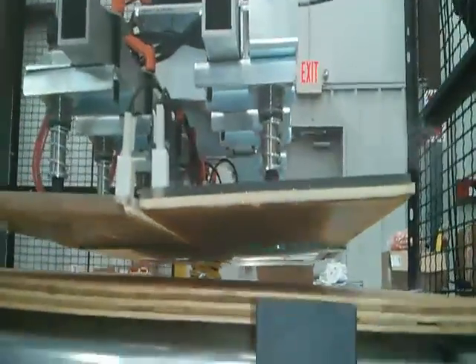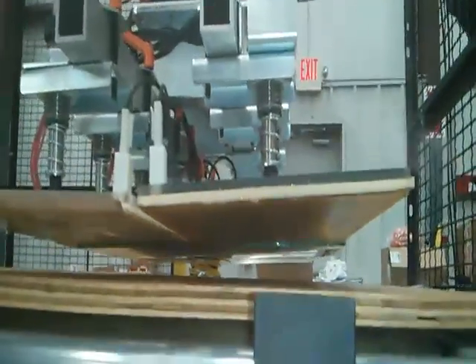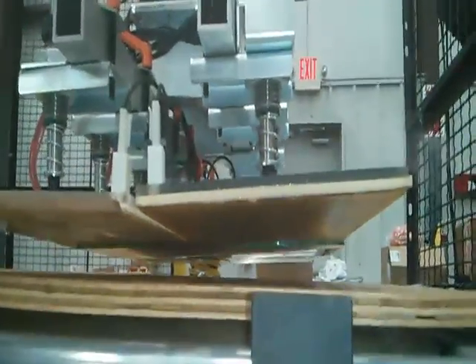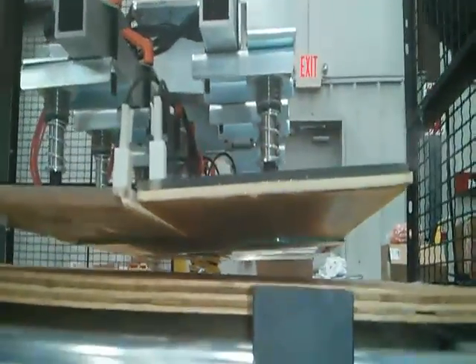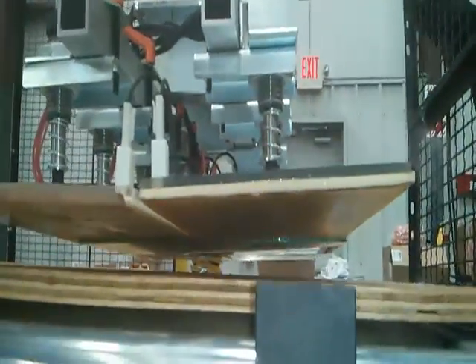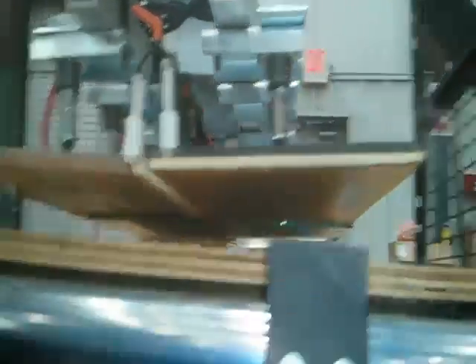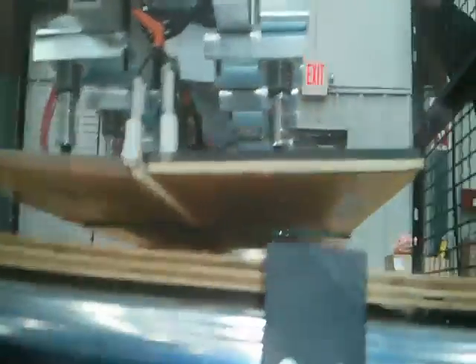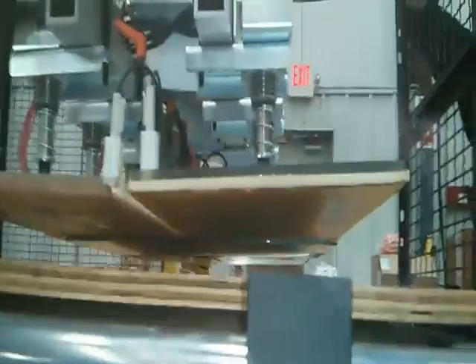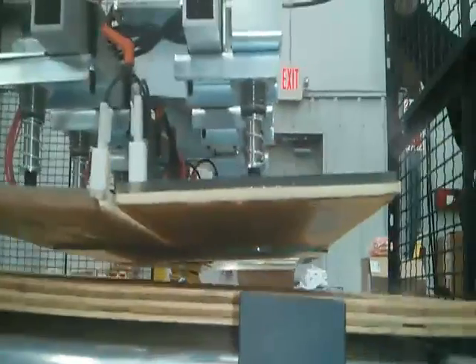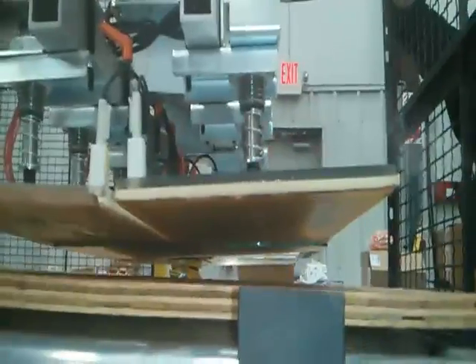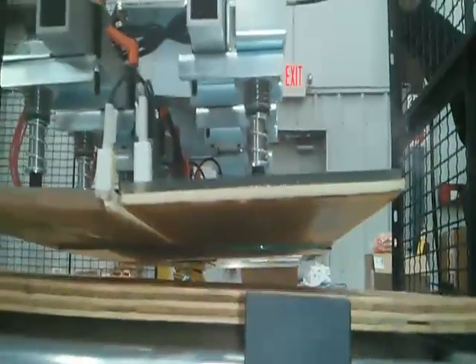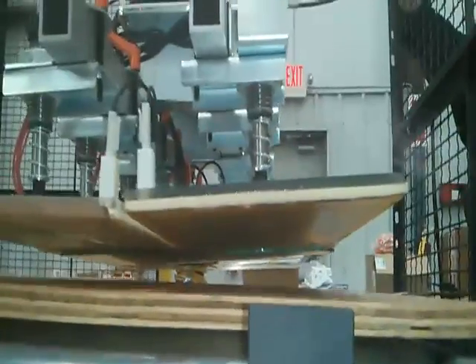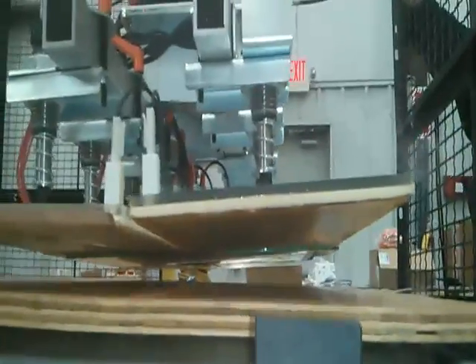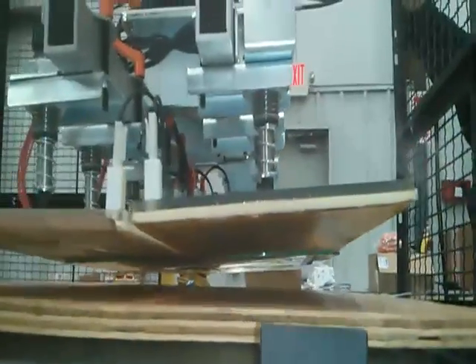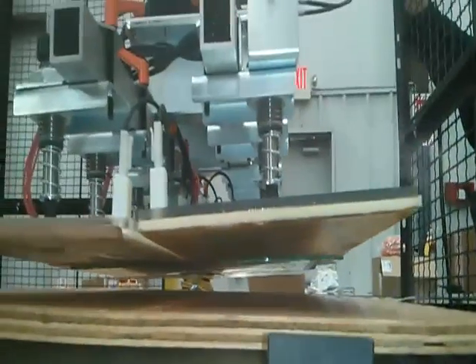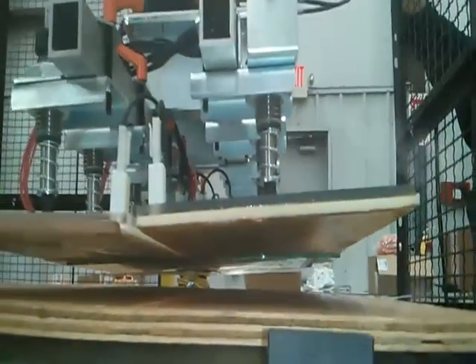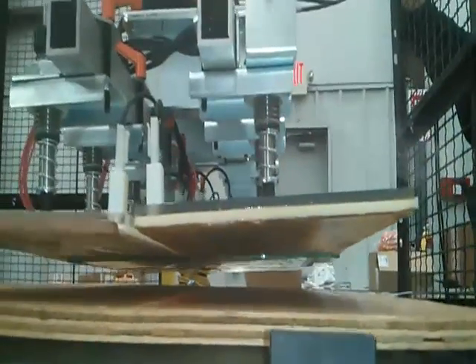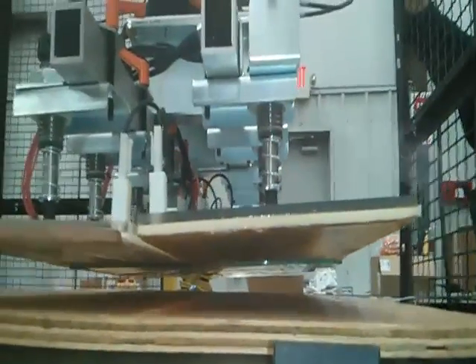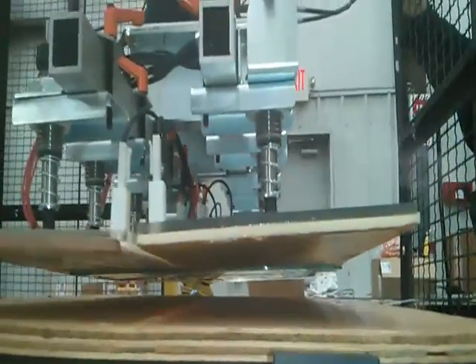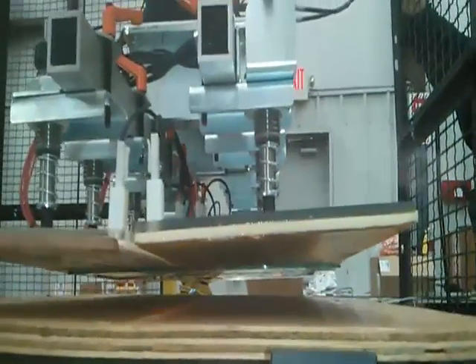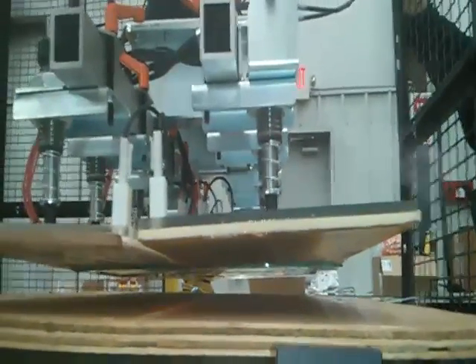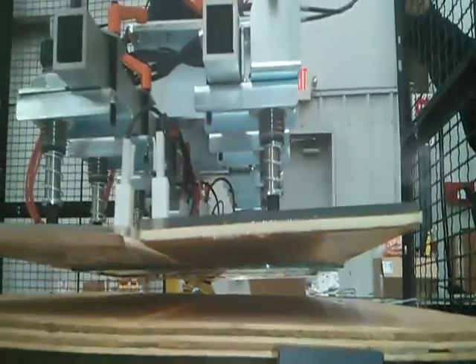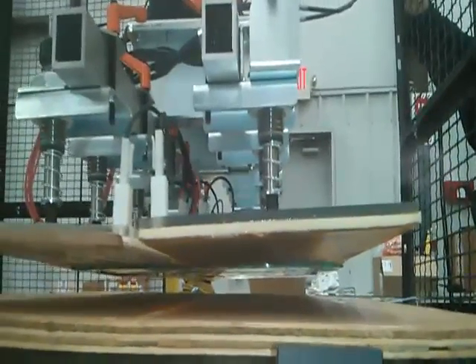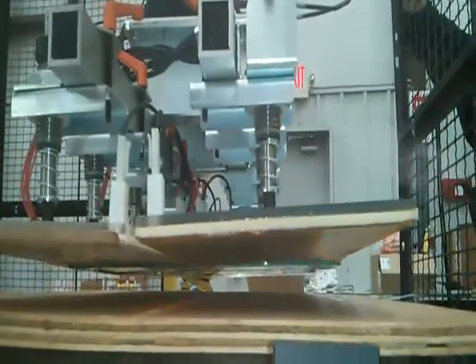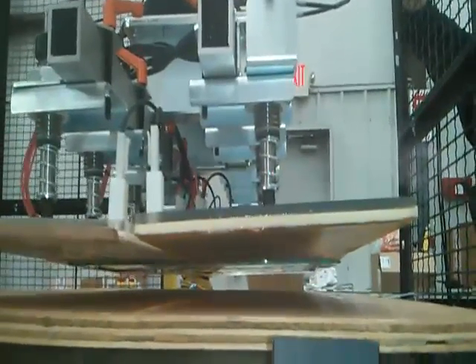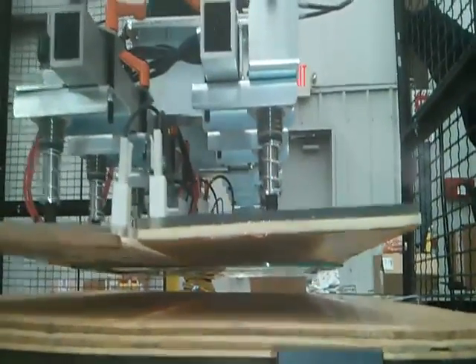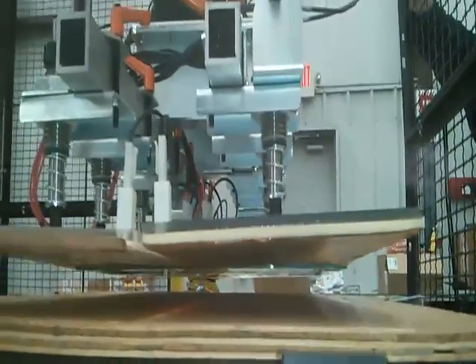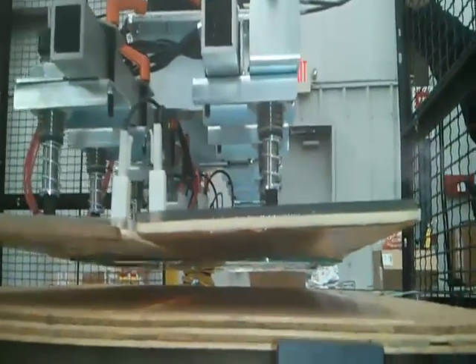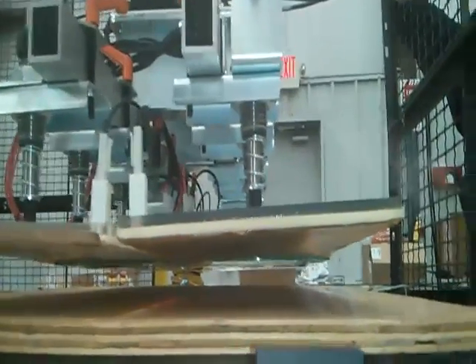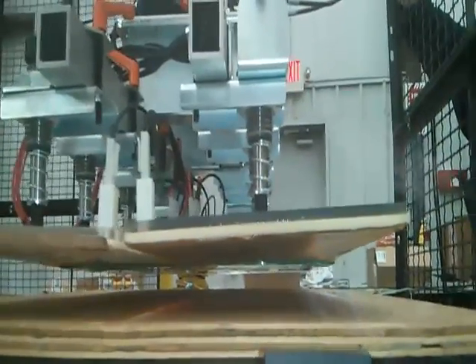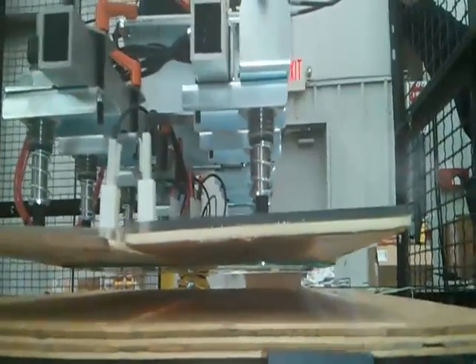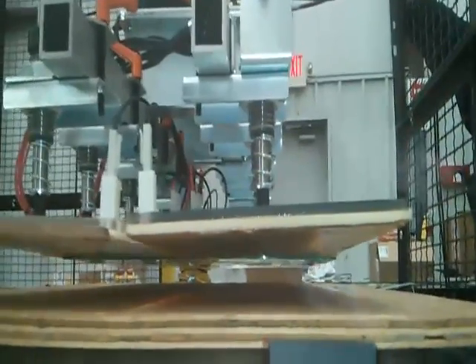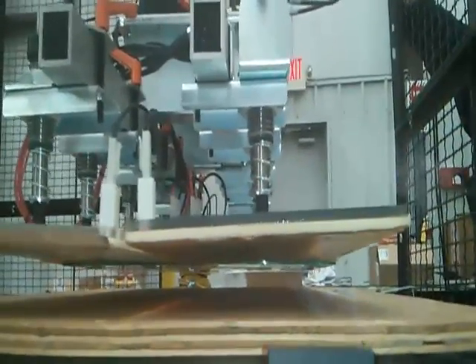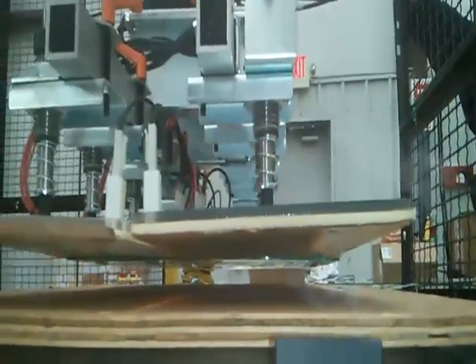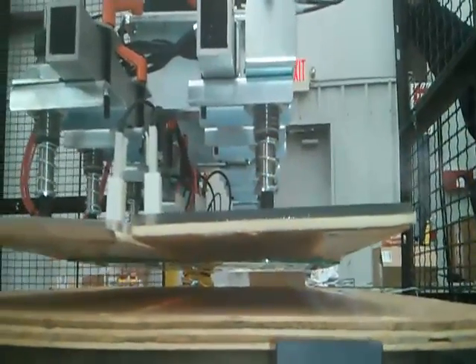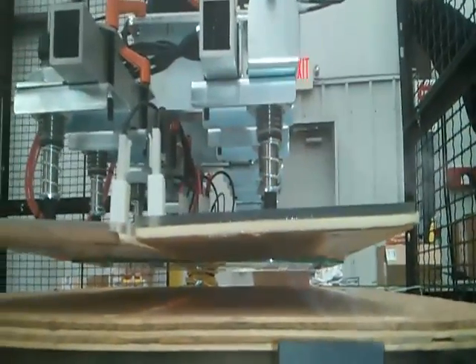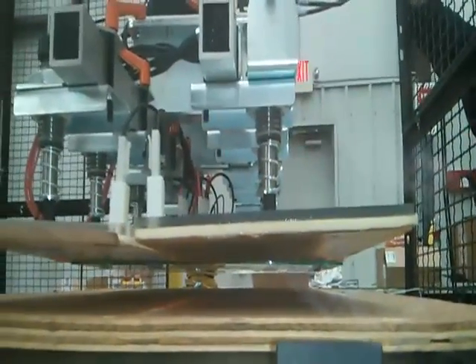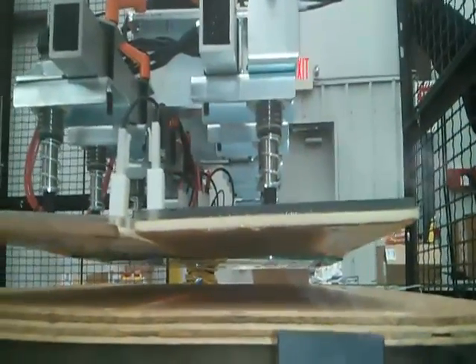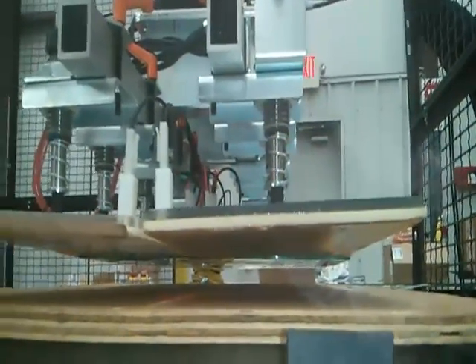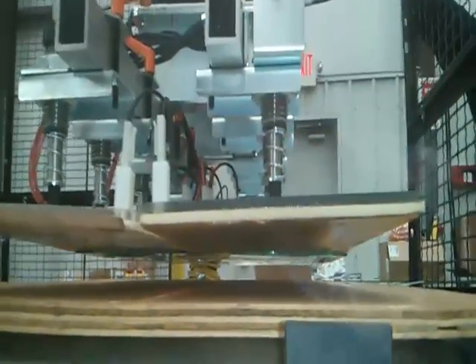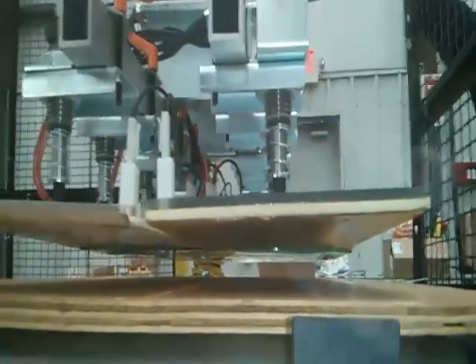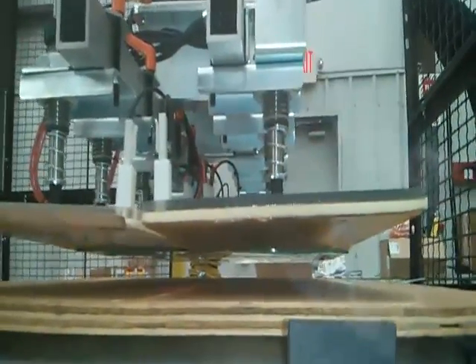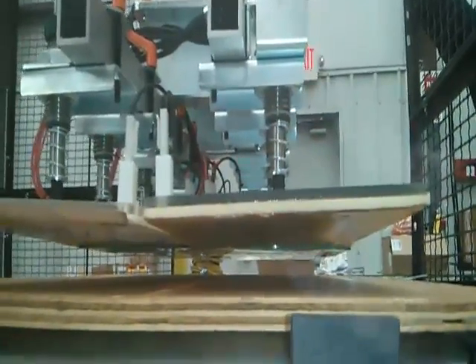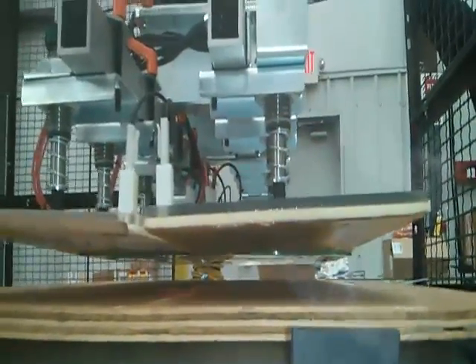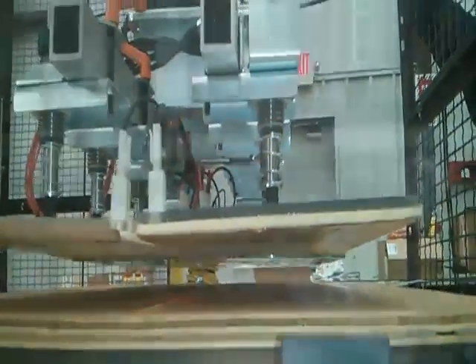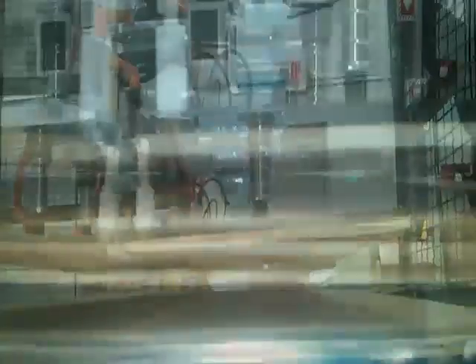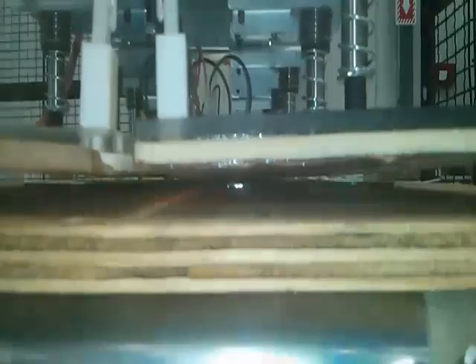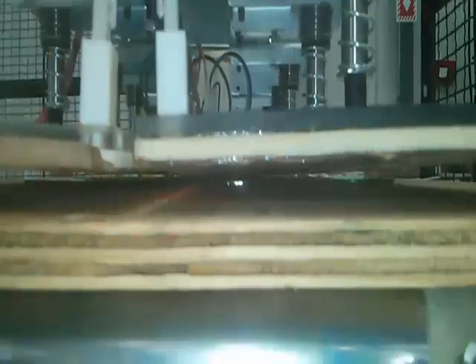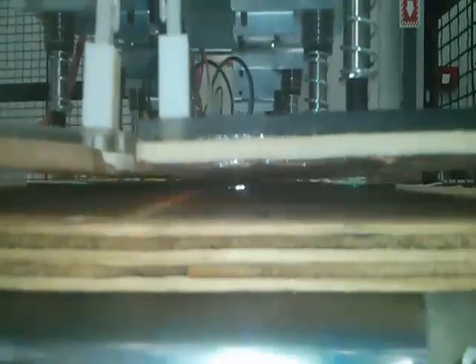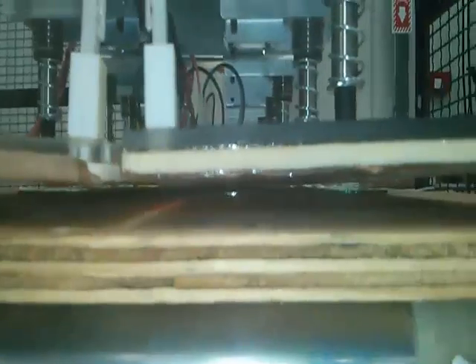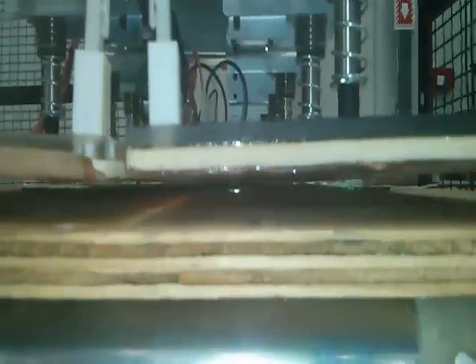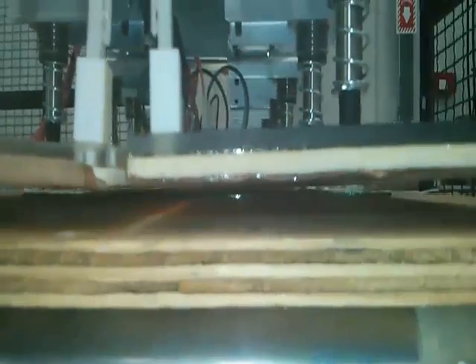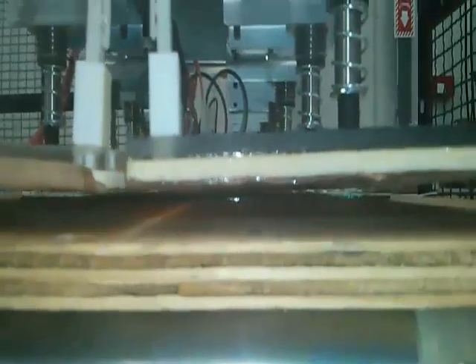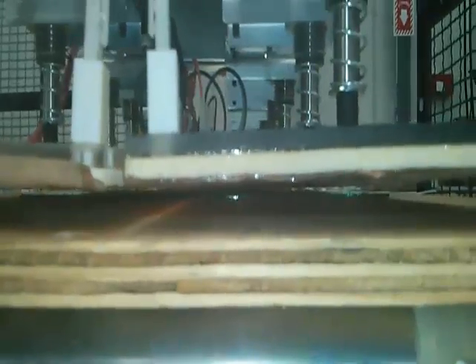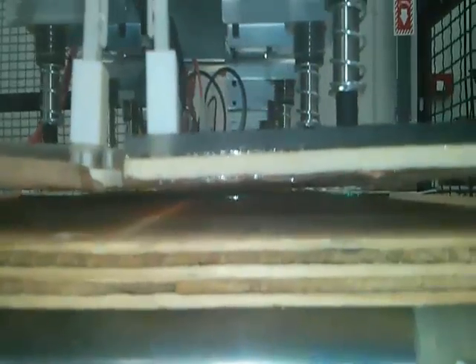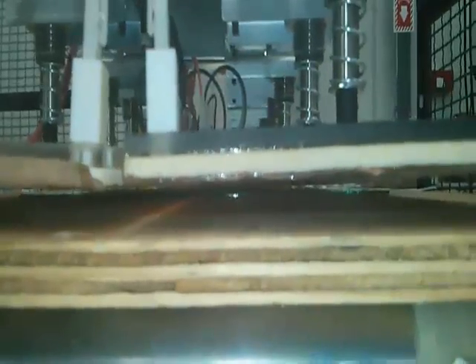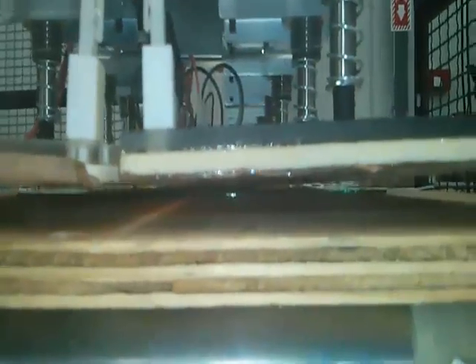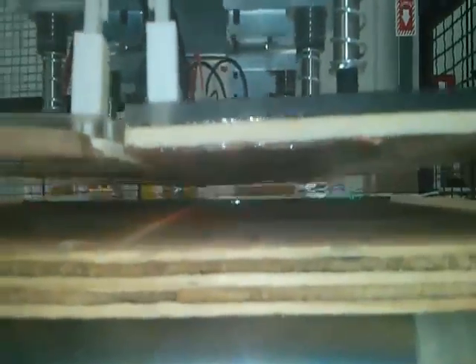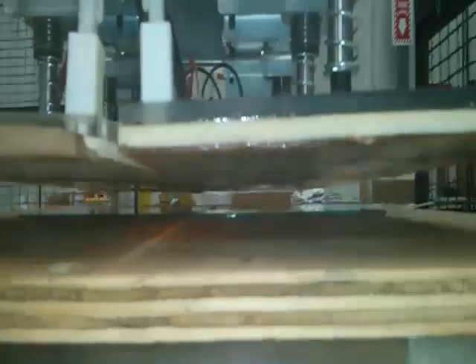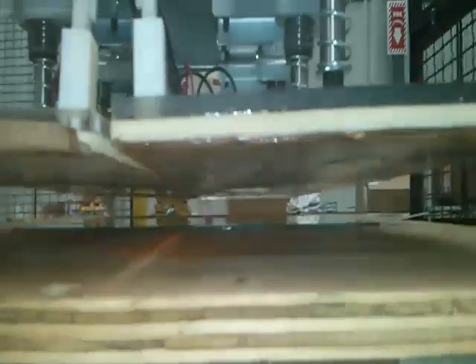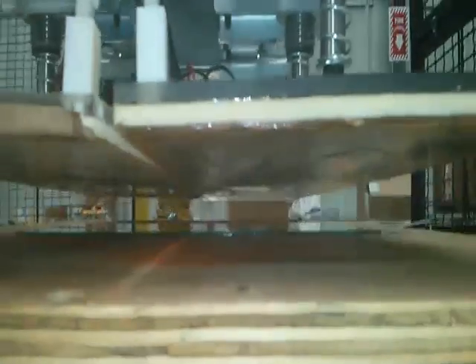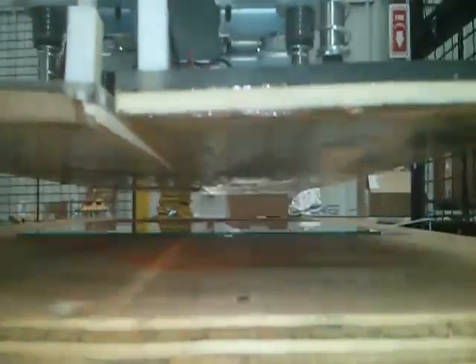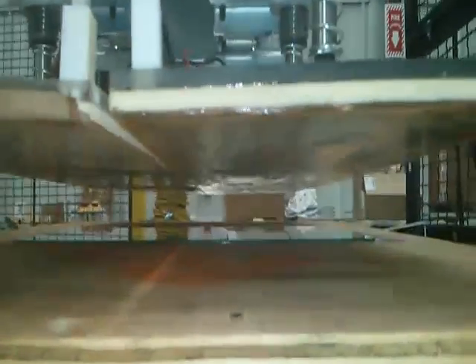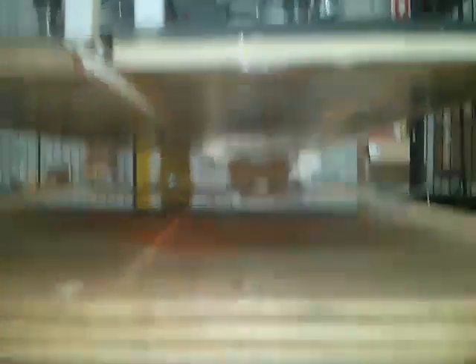Grabit grippers typically operate at a few watts of power, compared to kilowatts required for vacuum grippers.